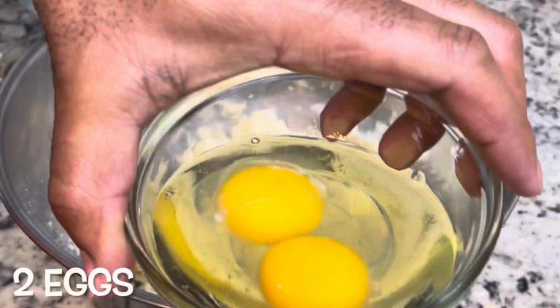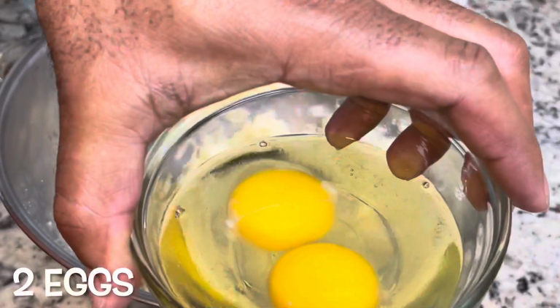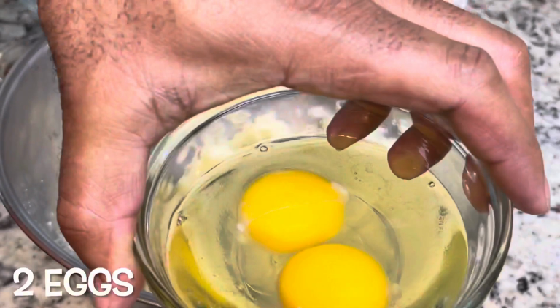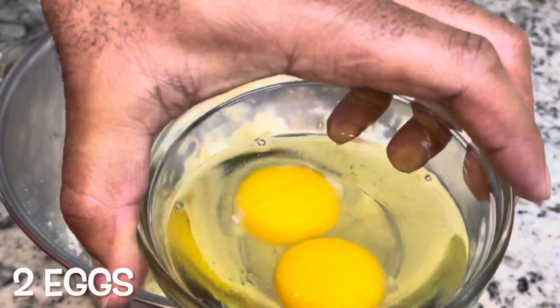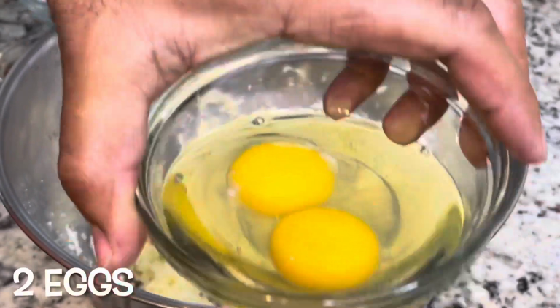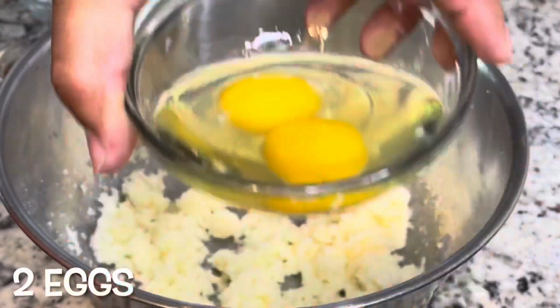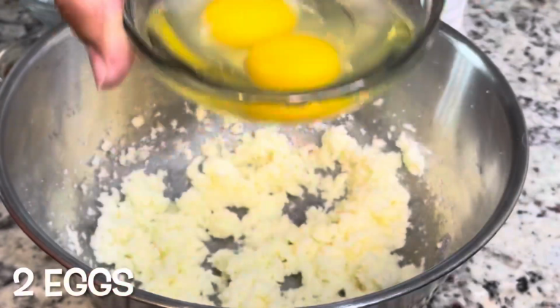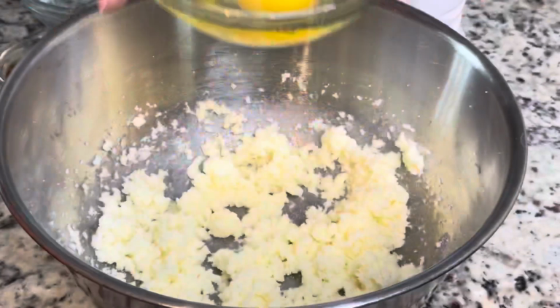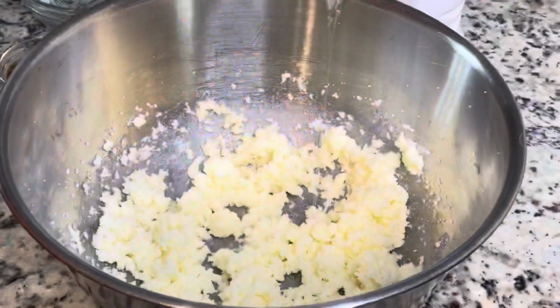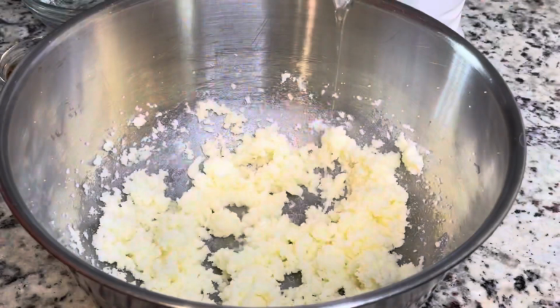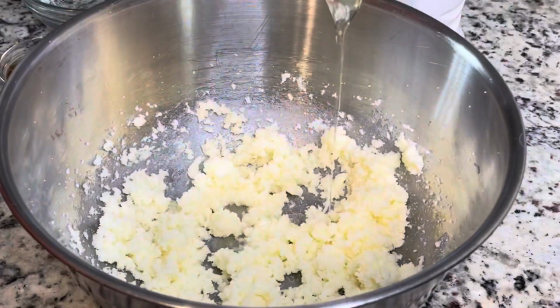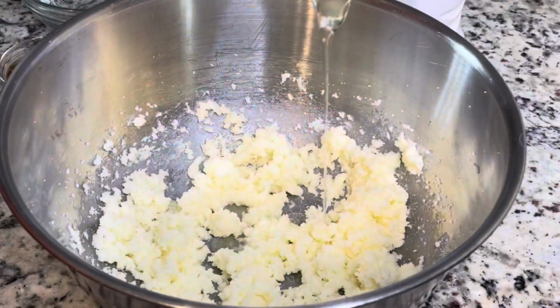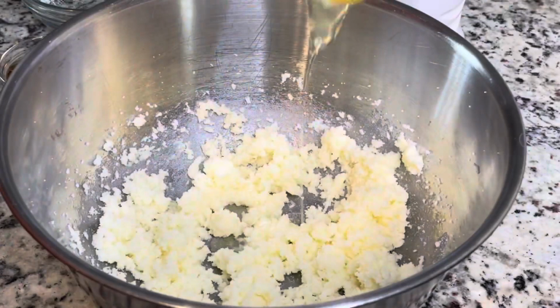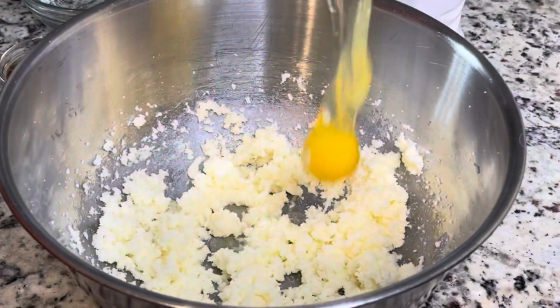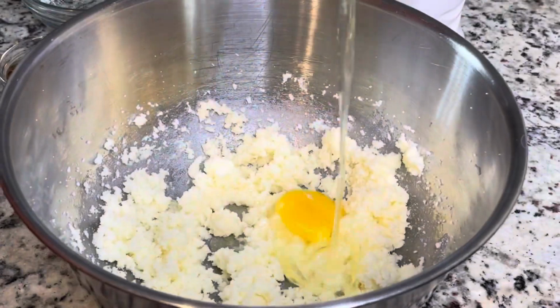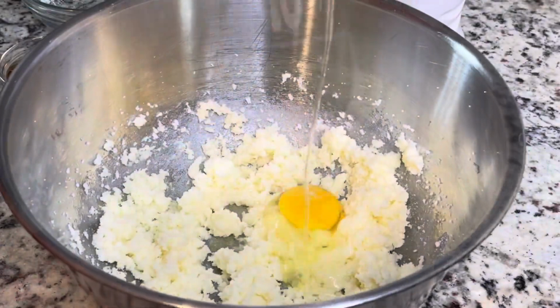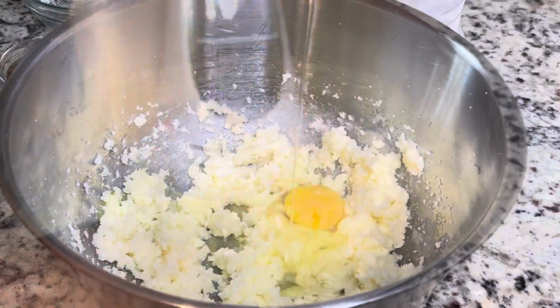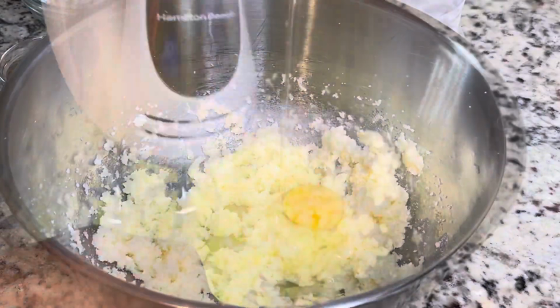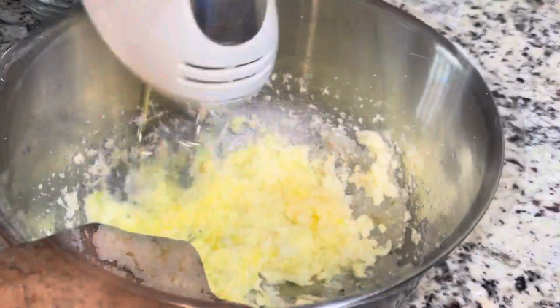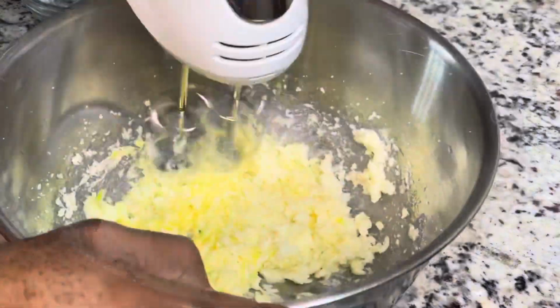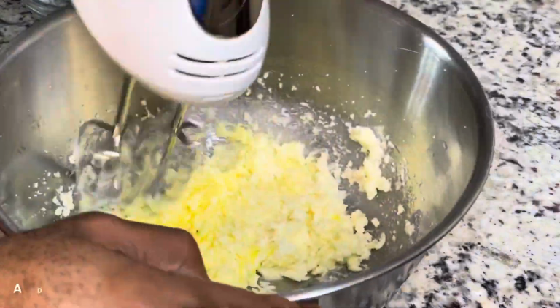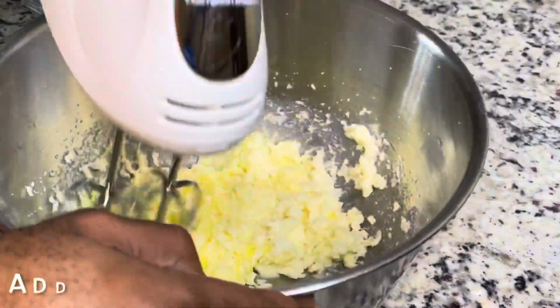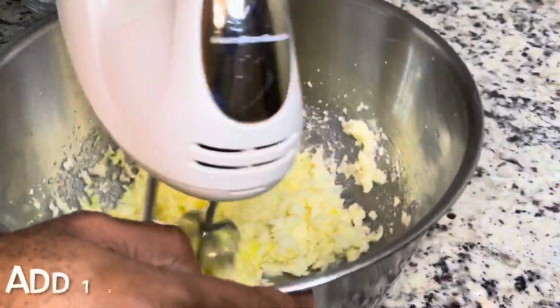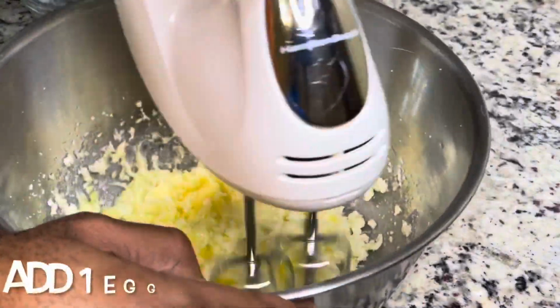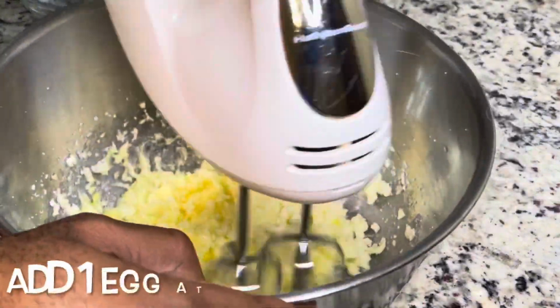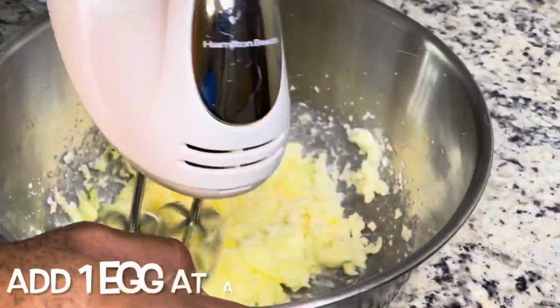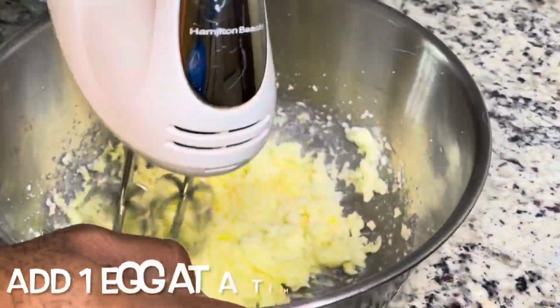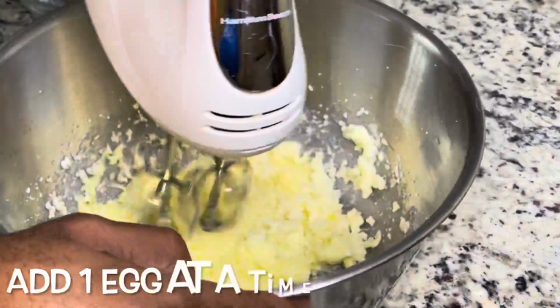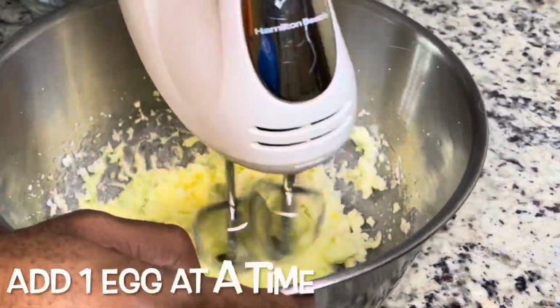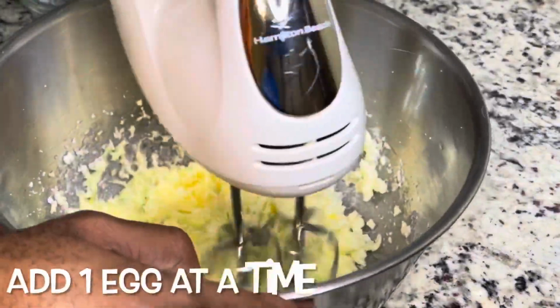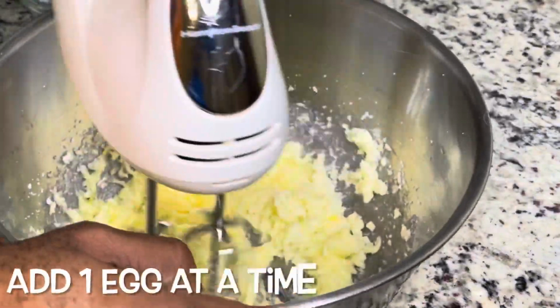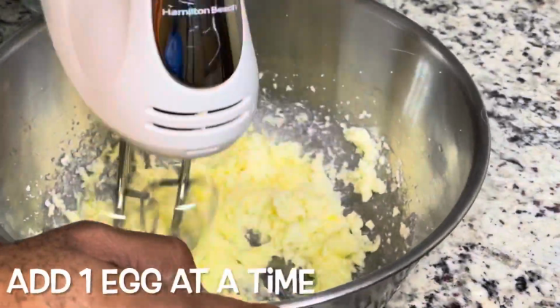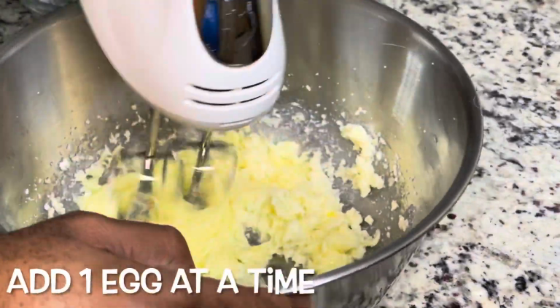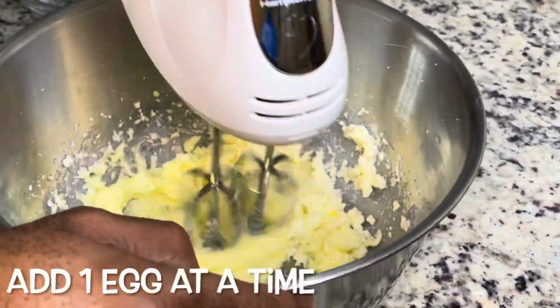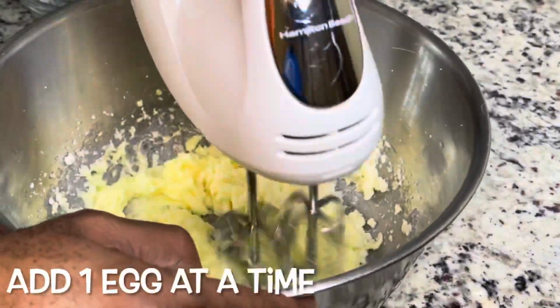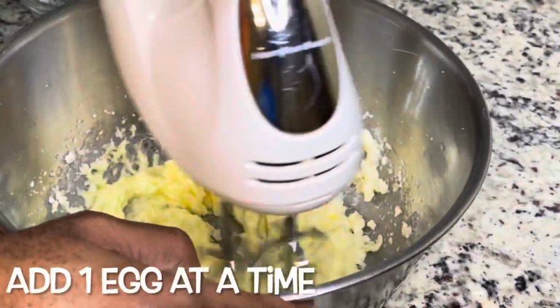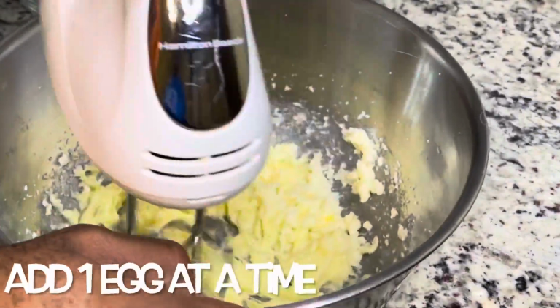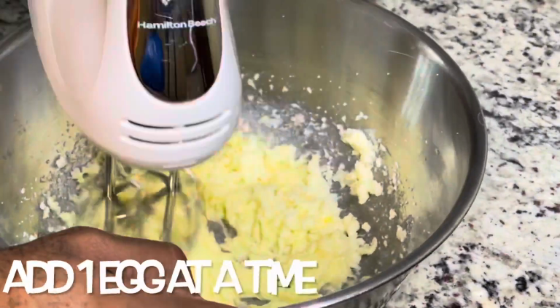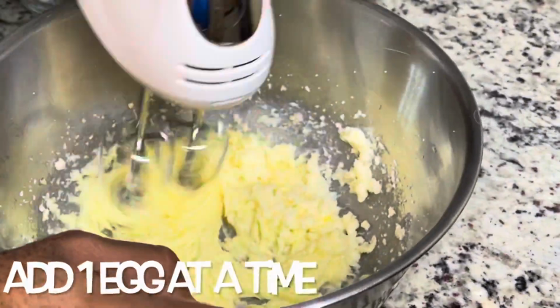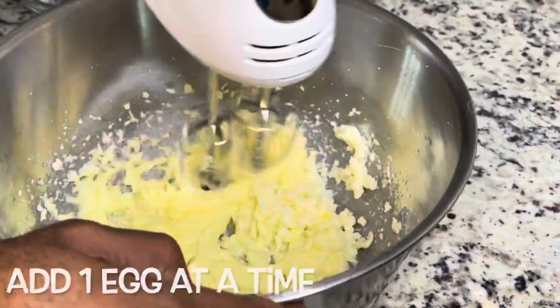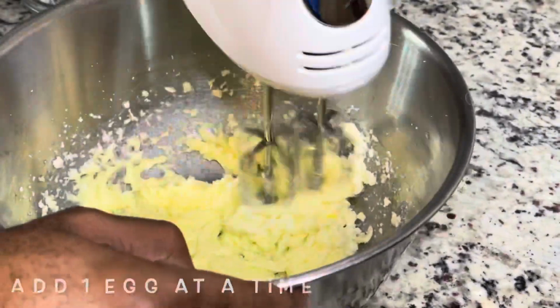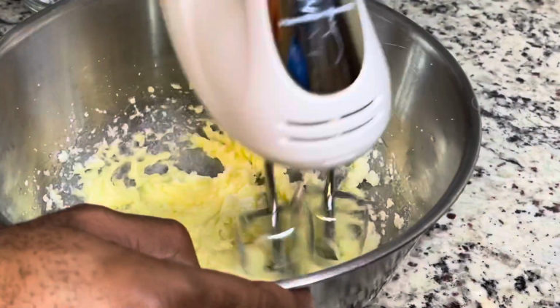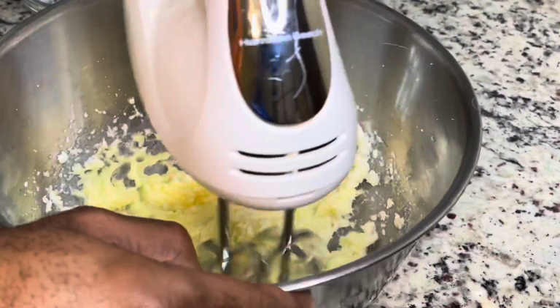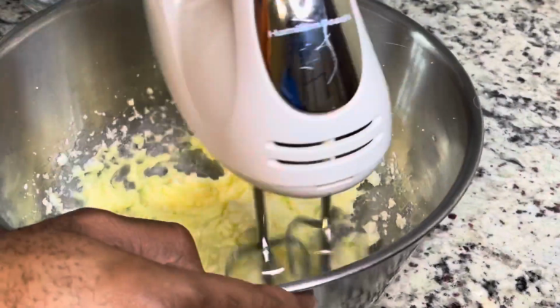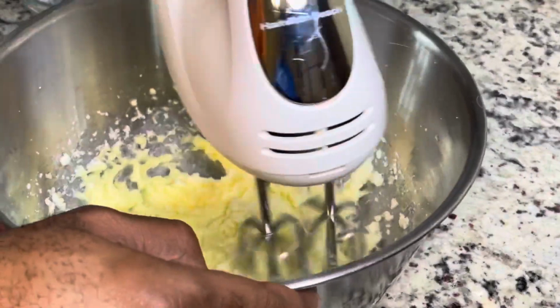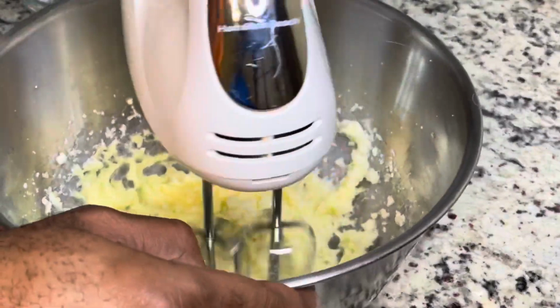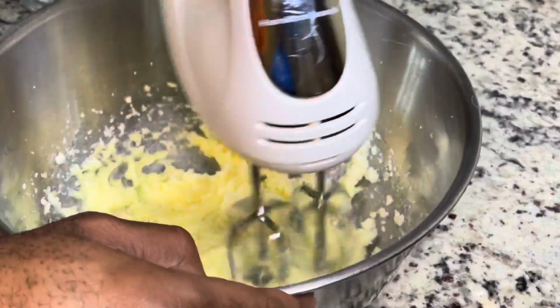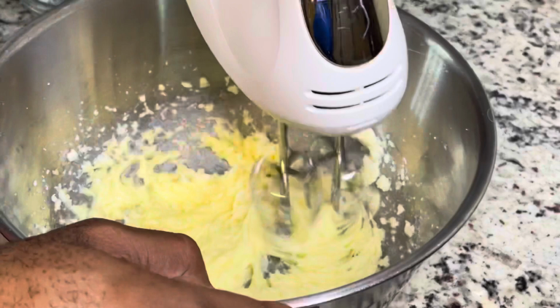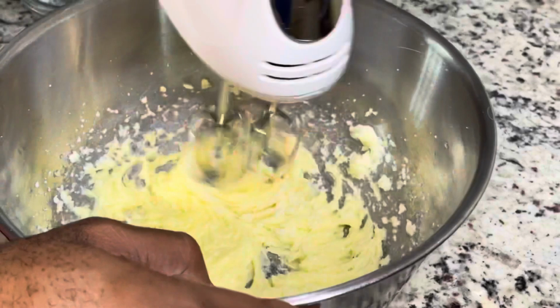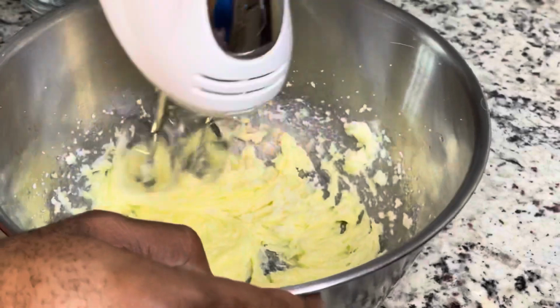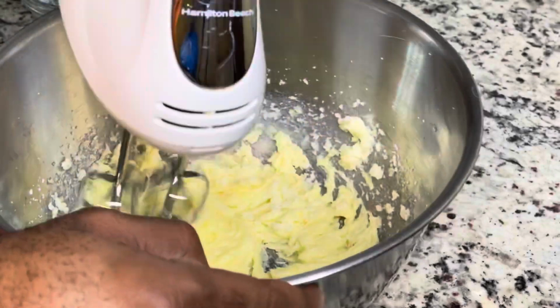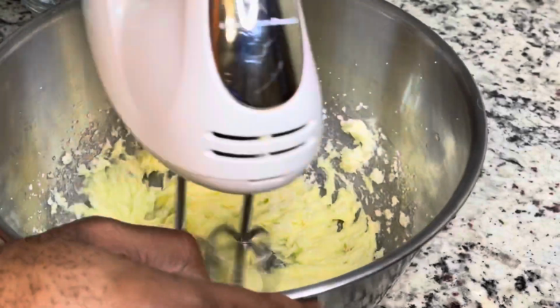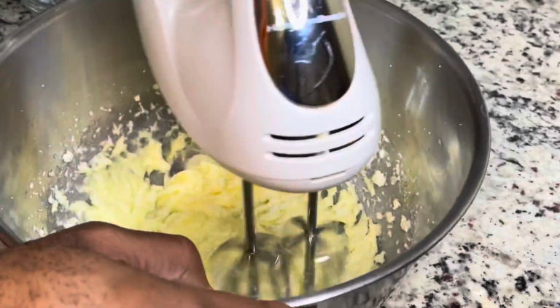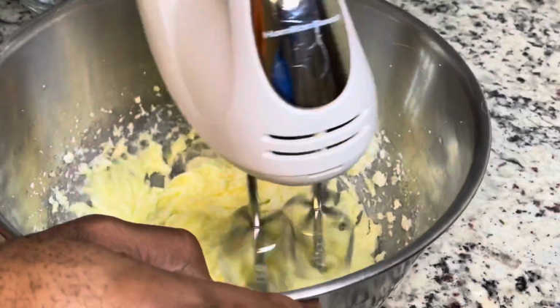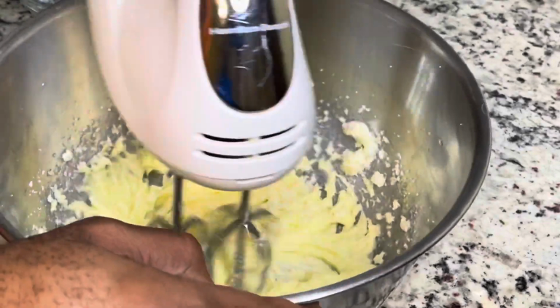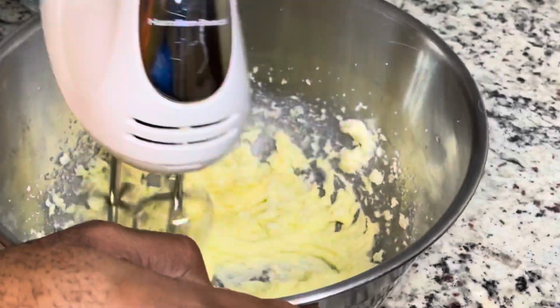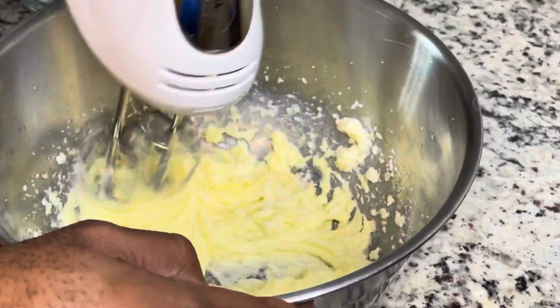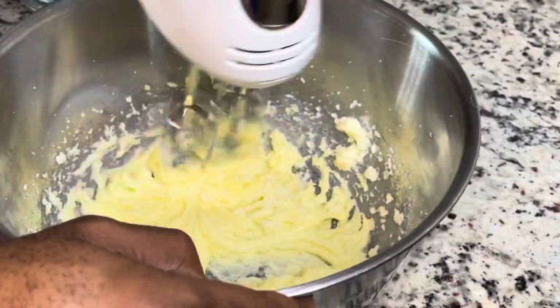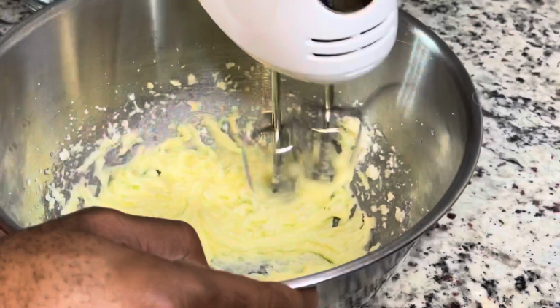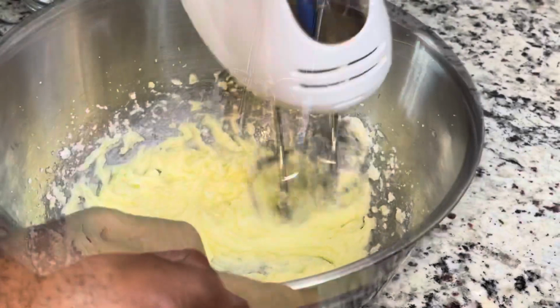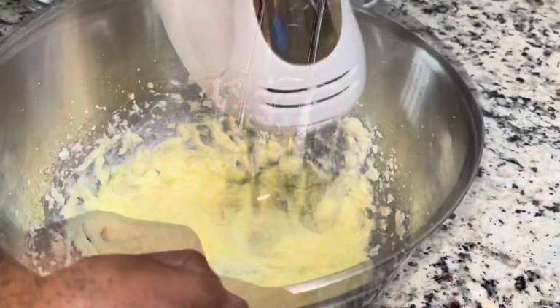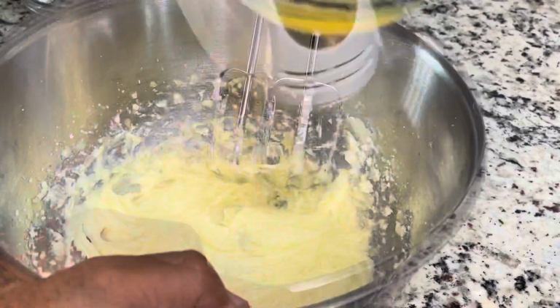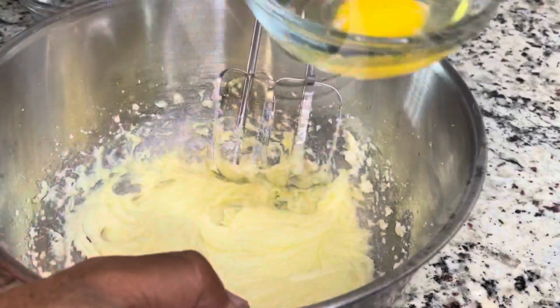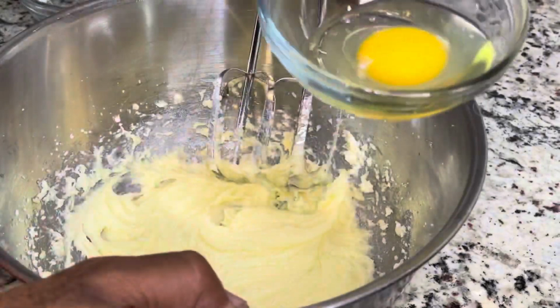Next we're adding in two eggs, and make sure you add your eggs one at a time and mix it well each time you add the egg.